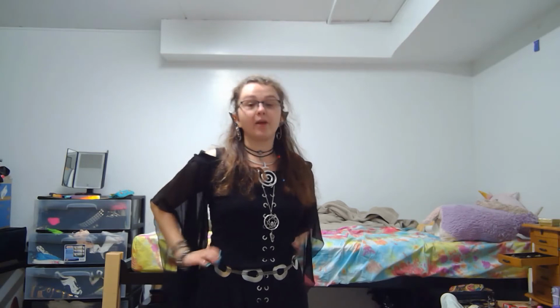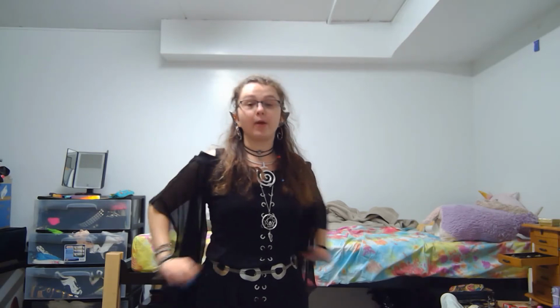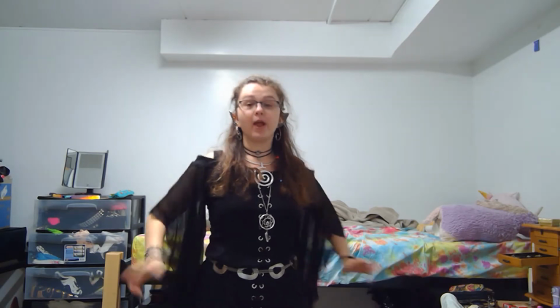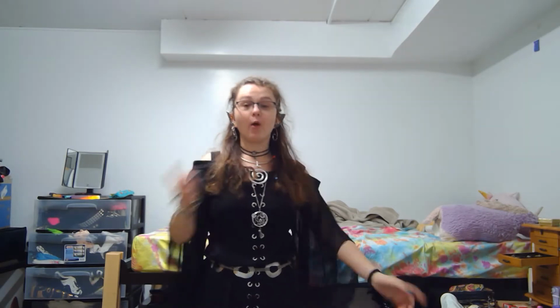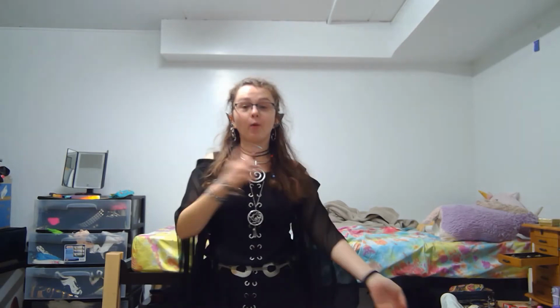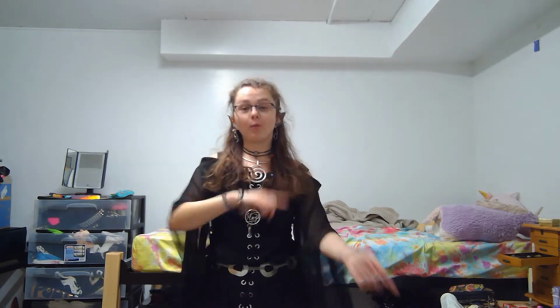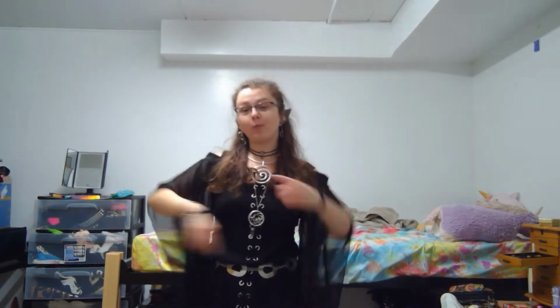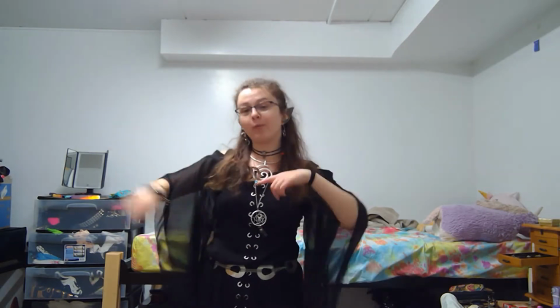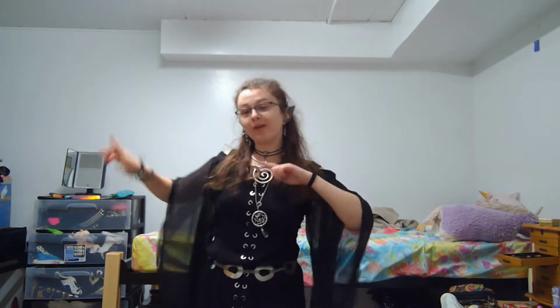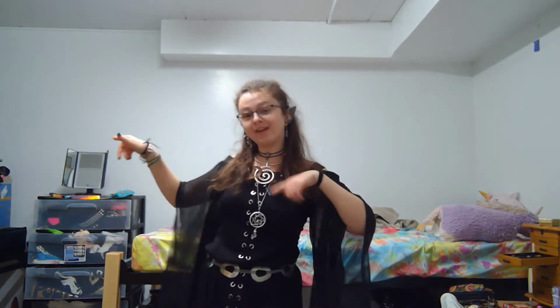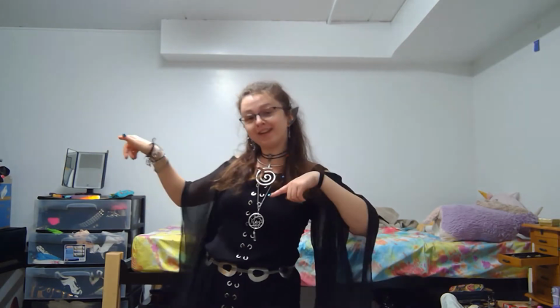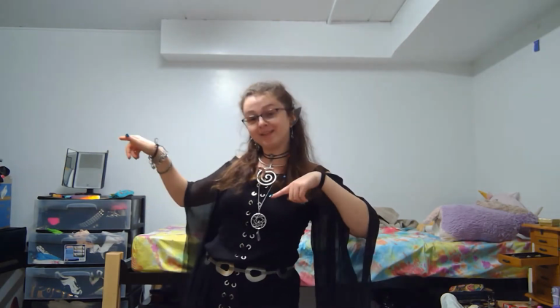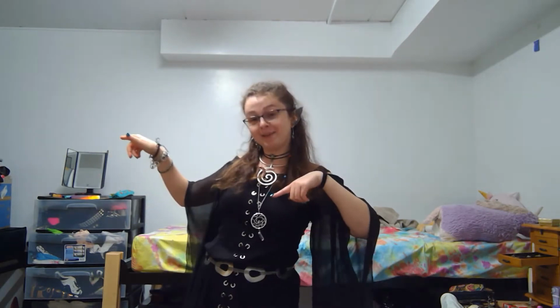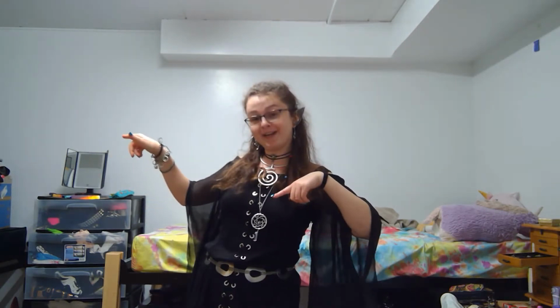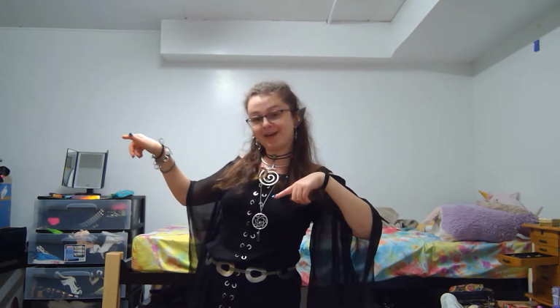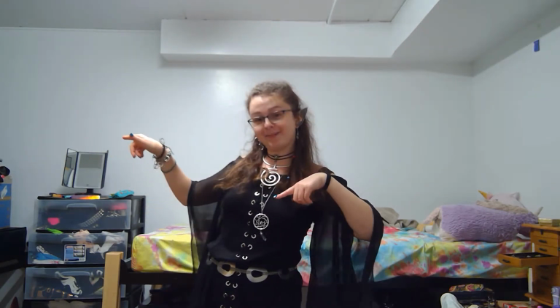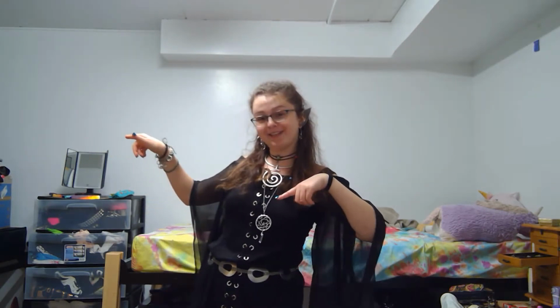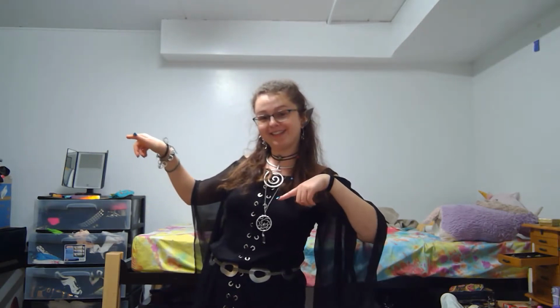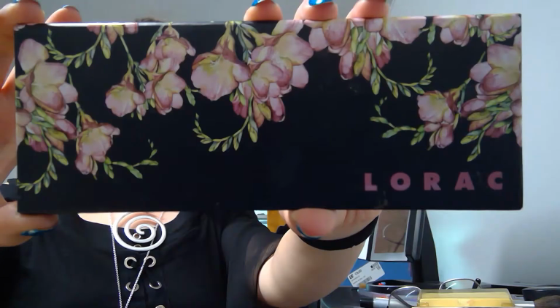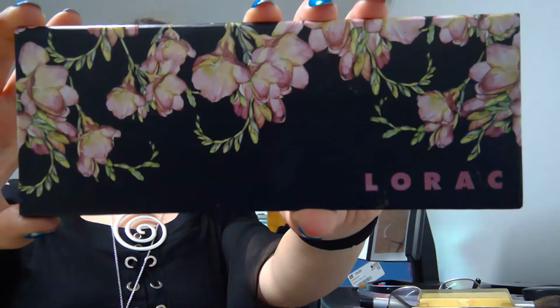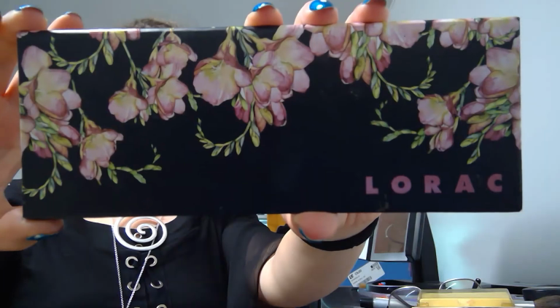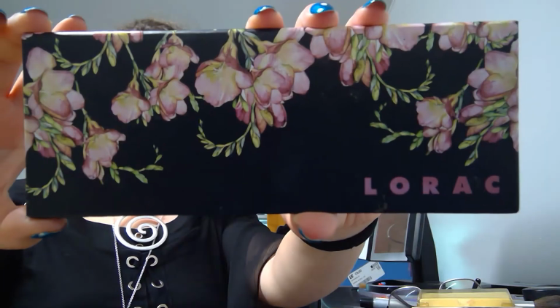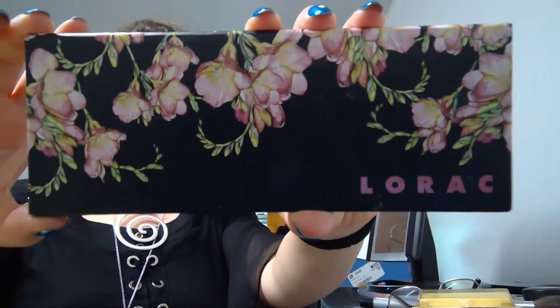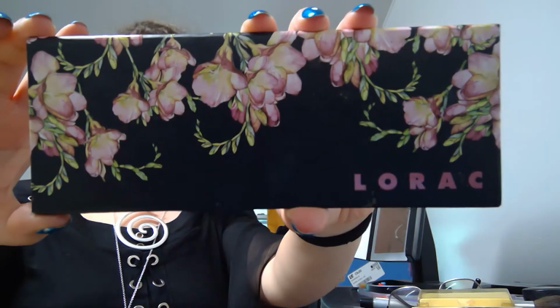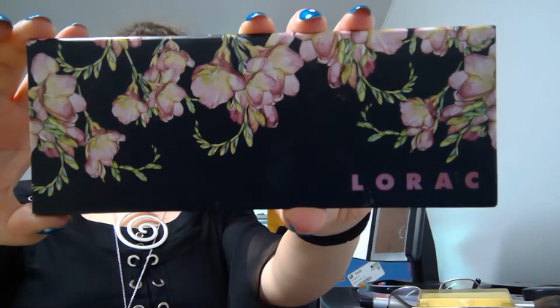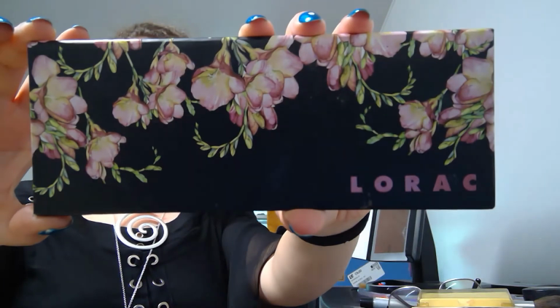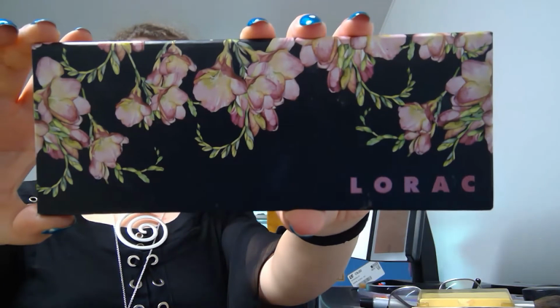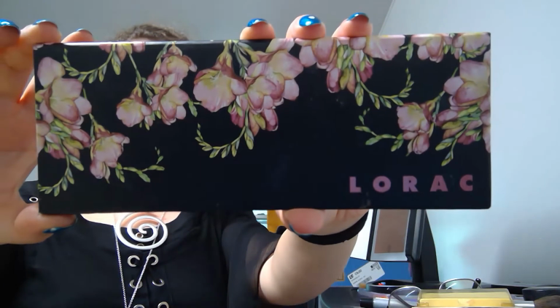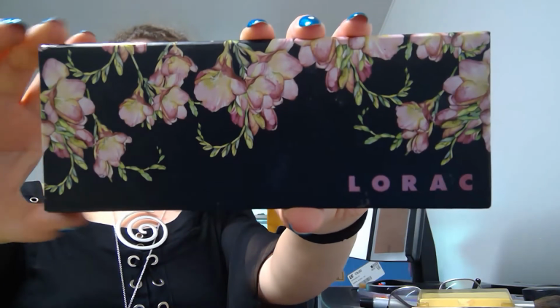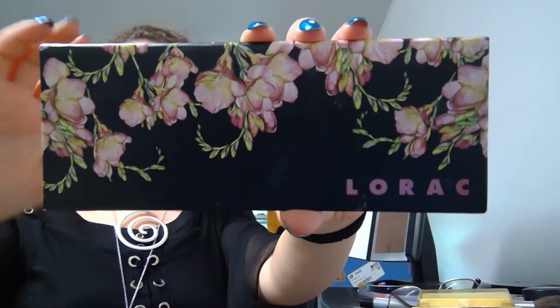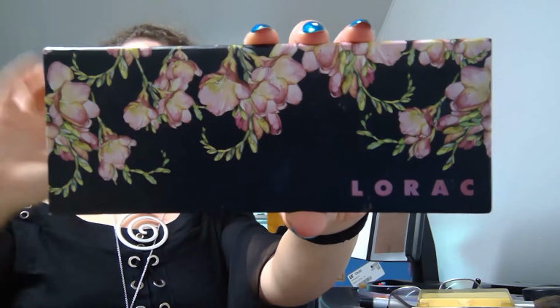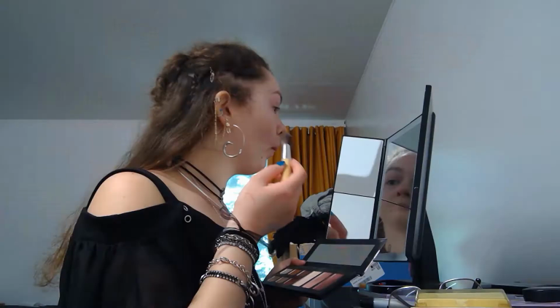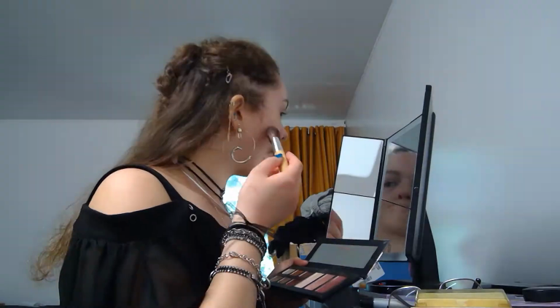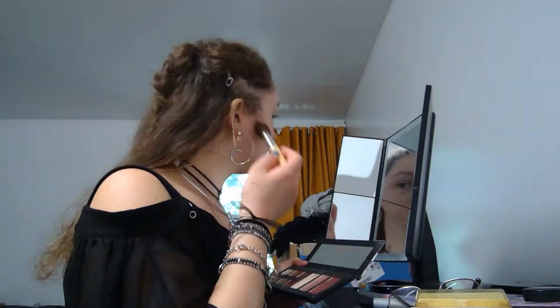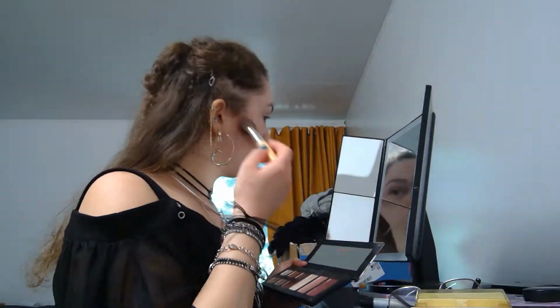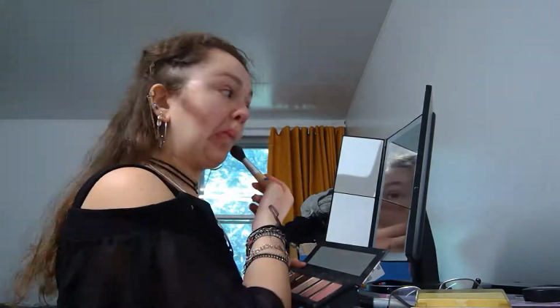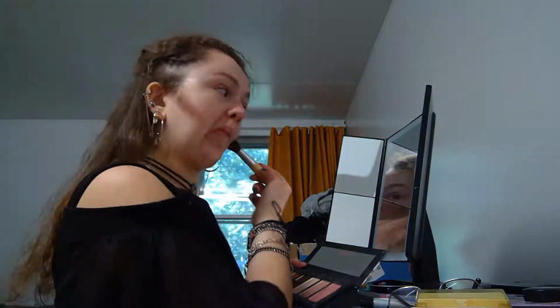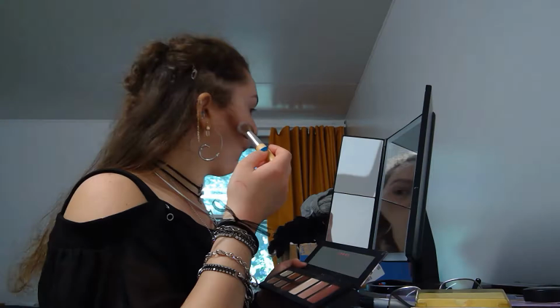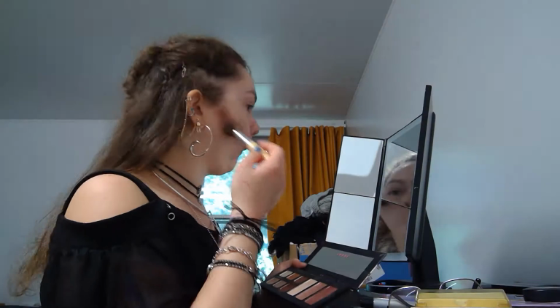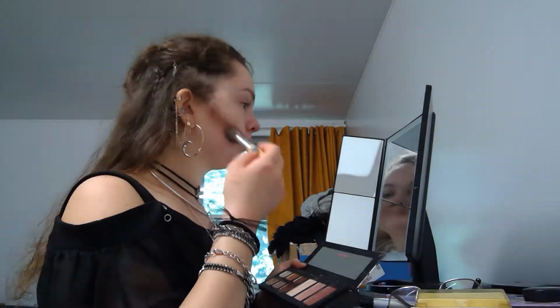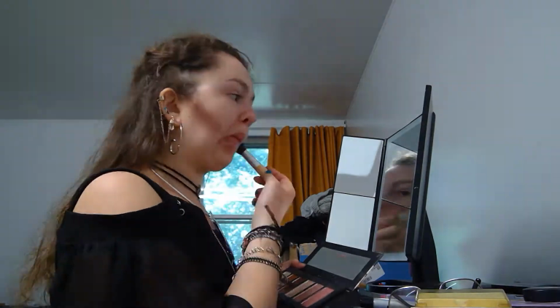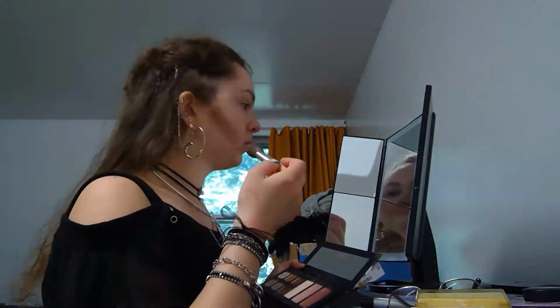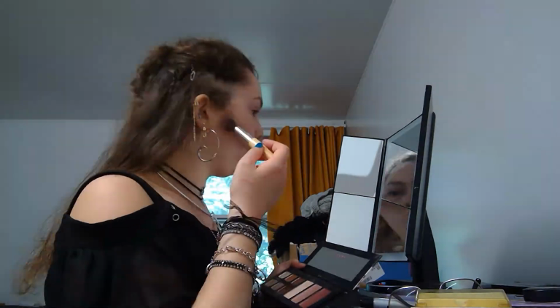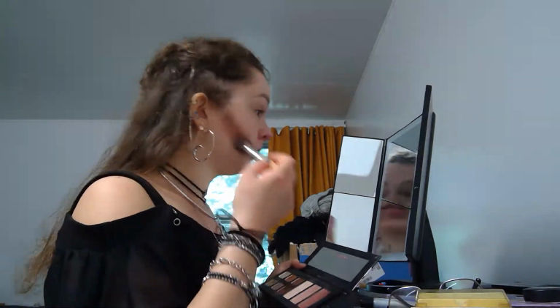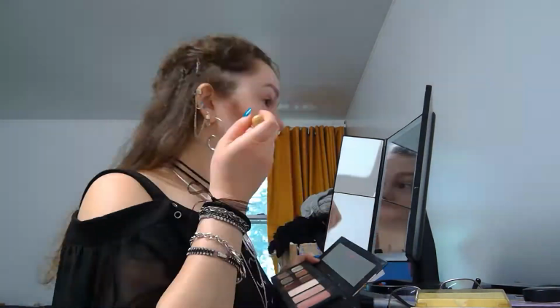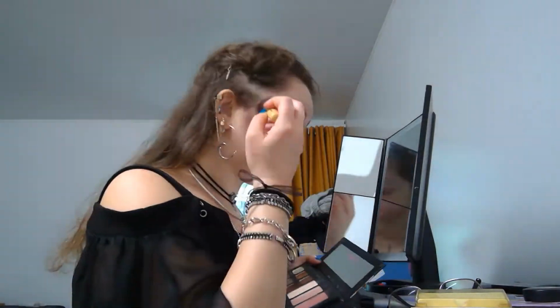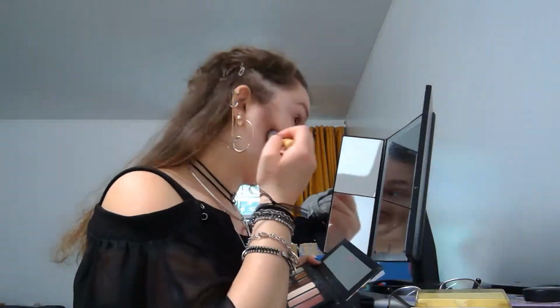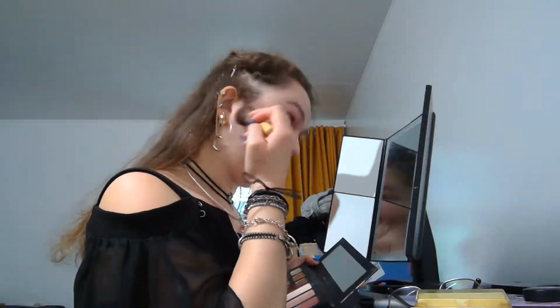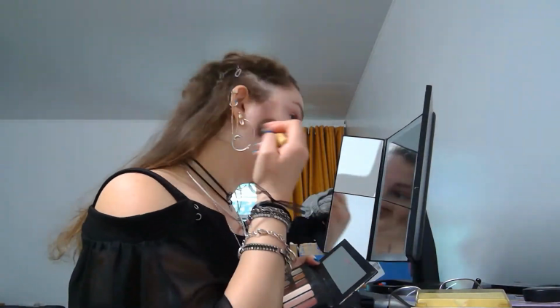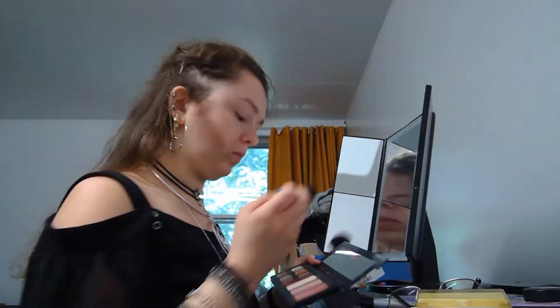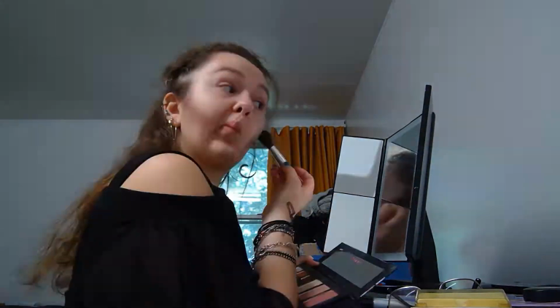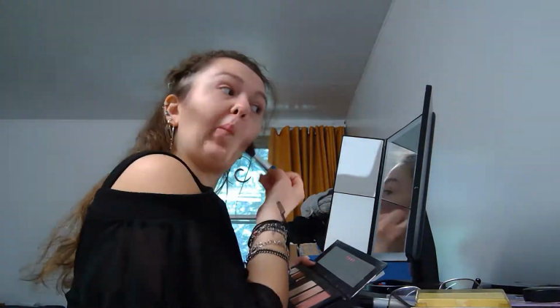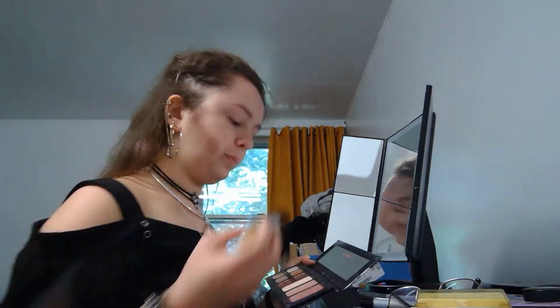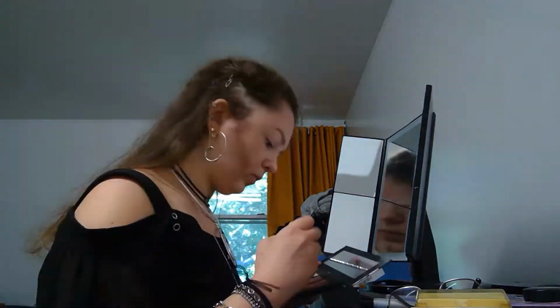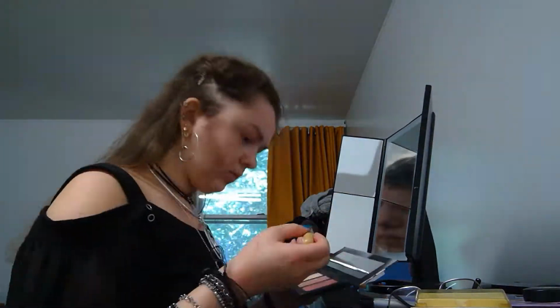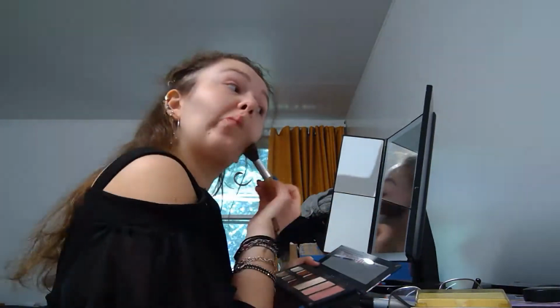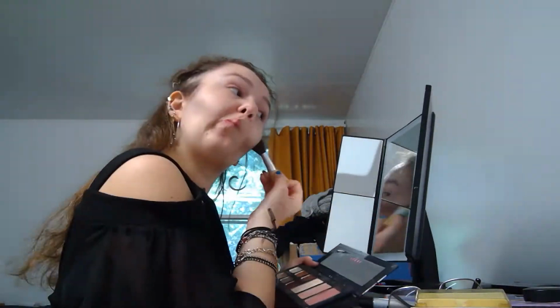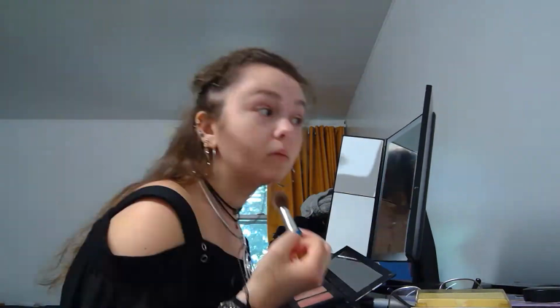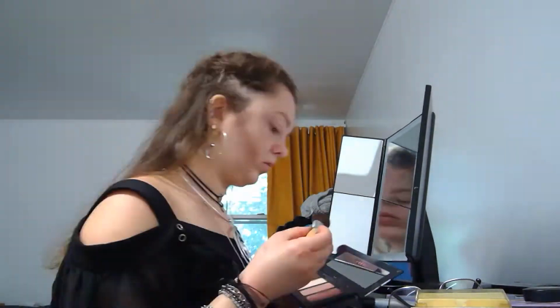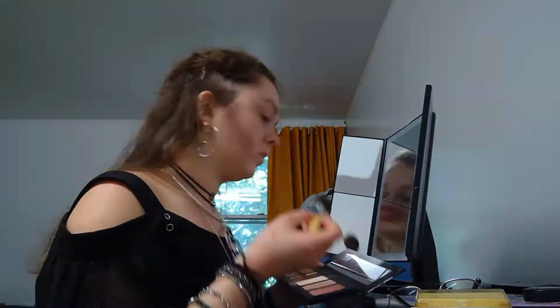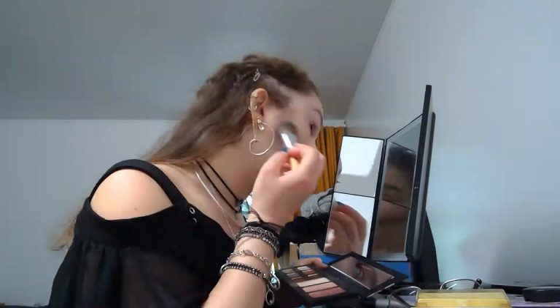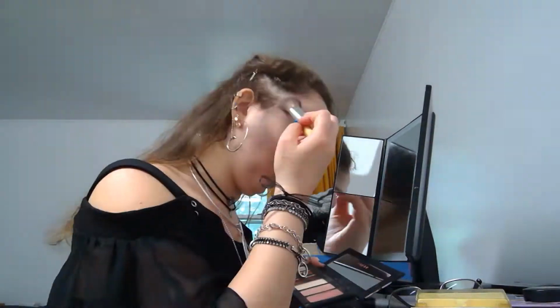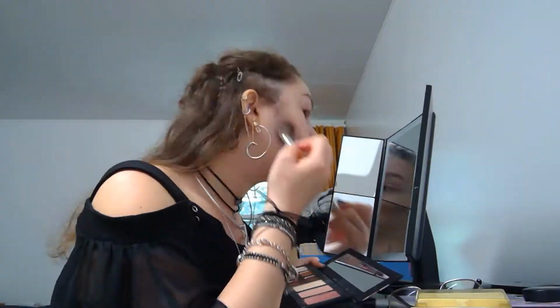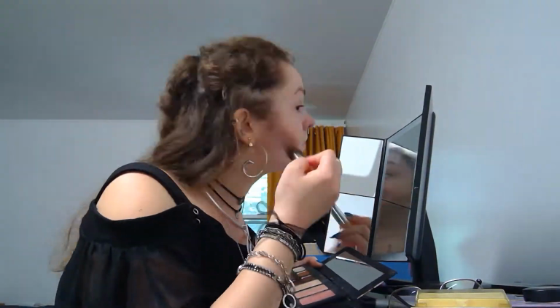Anyway, we're gonna get to makeup. Y'all know I can't contour, but I like to try, so I'm going to be using the dark brown out of this Lorik palette as a shade.